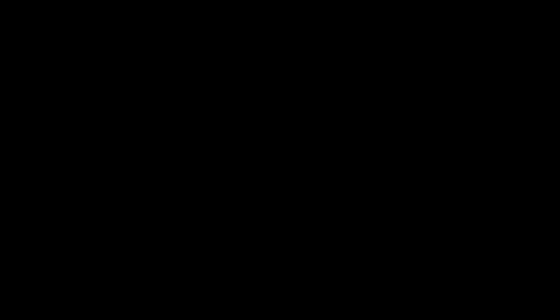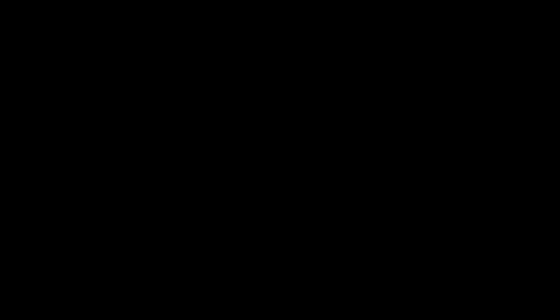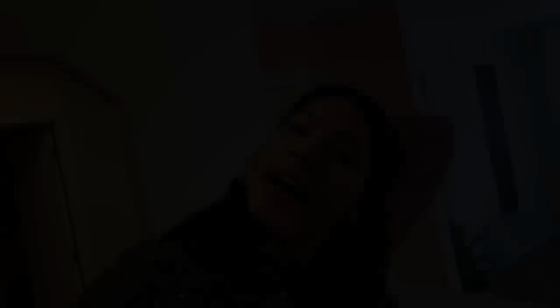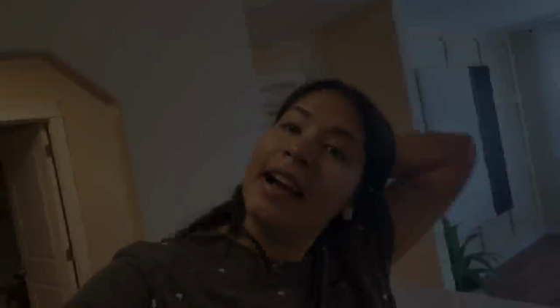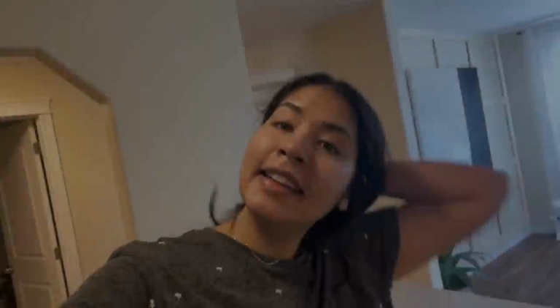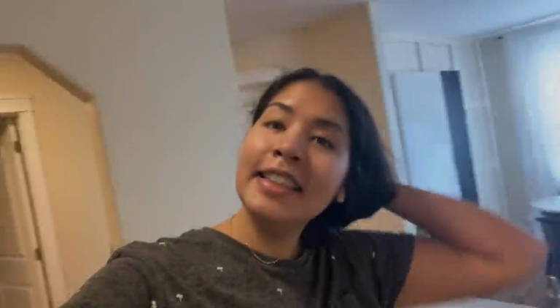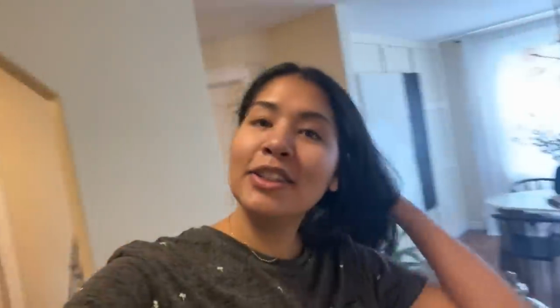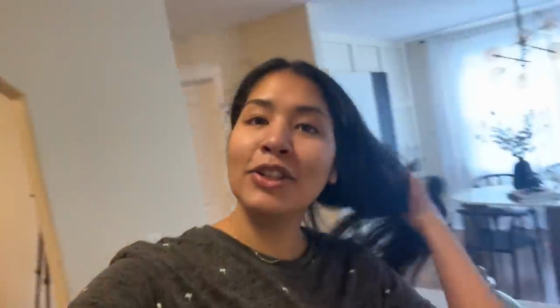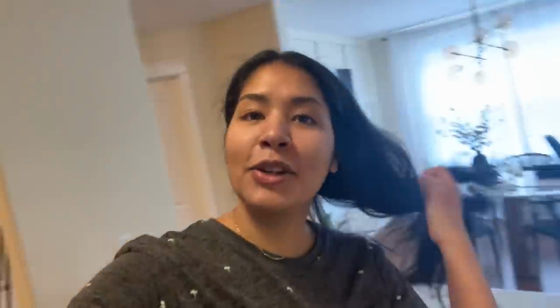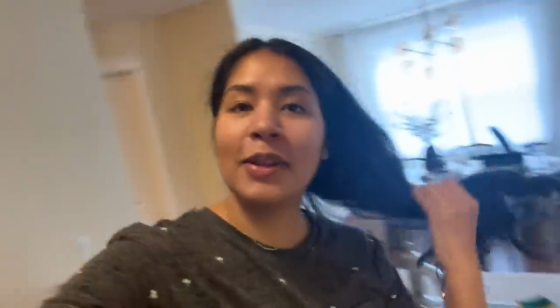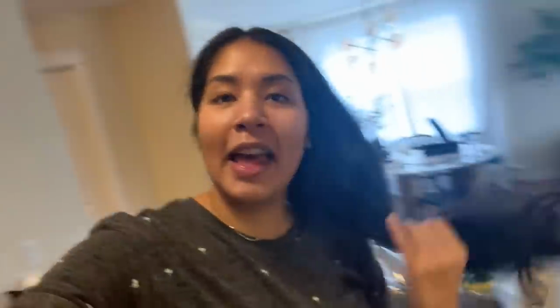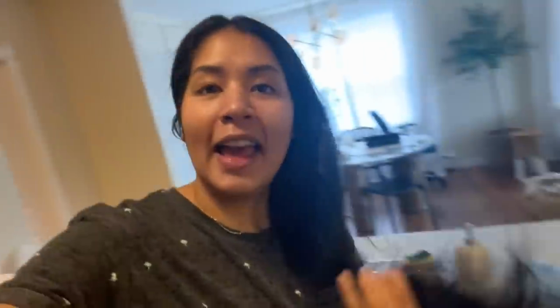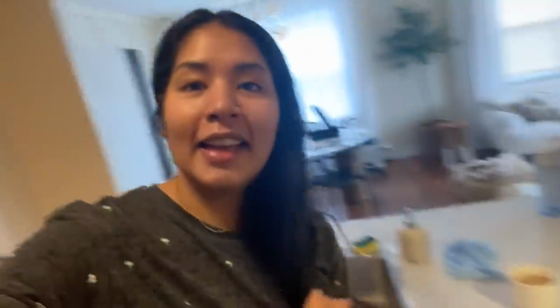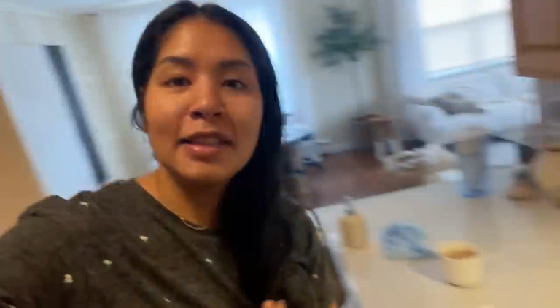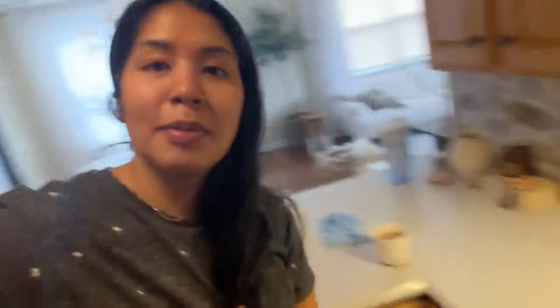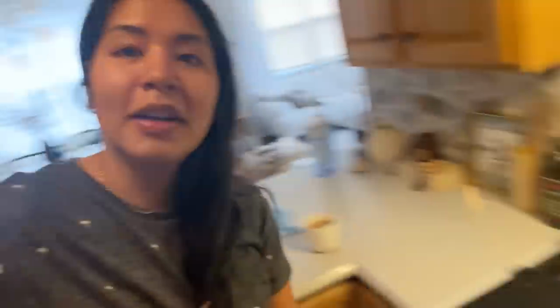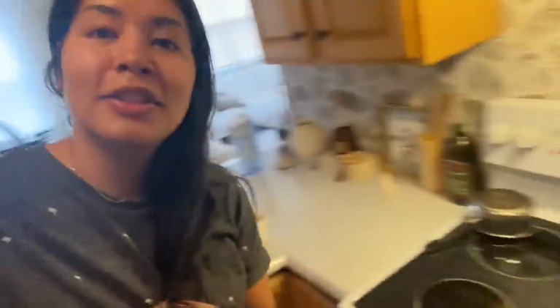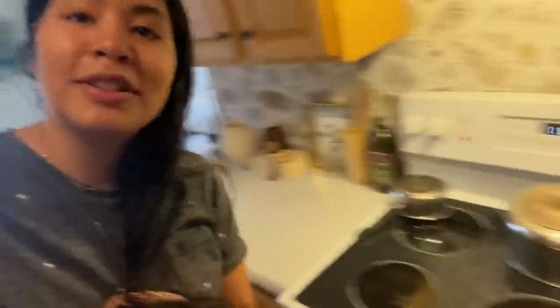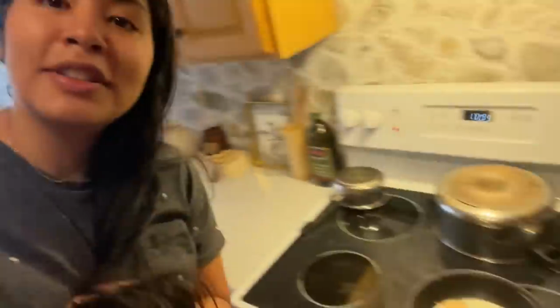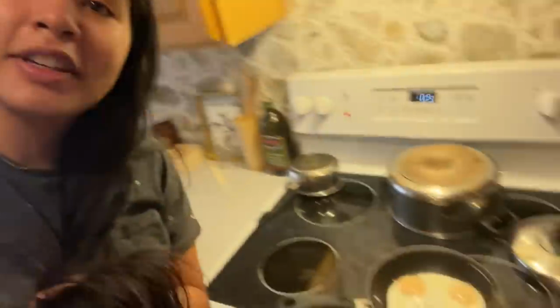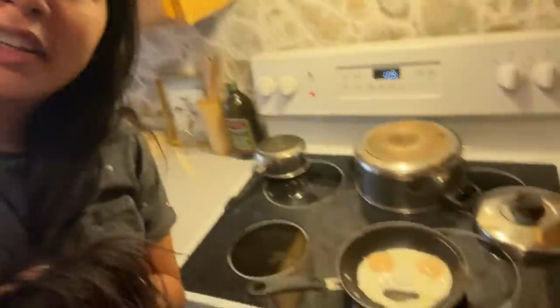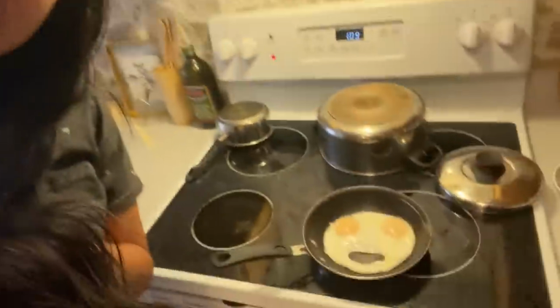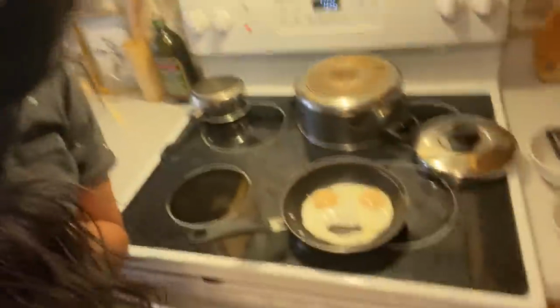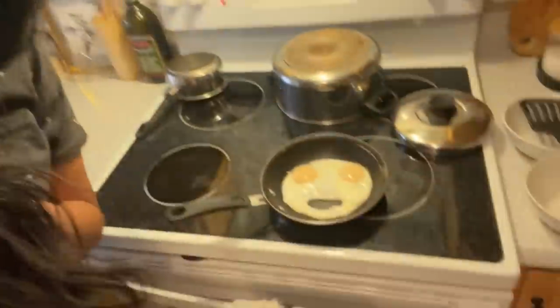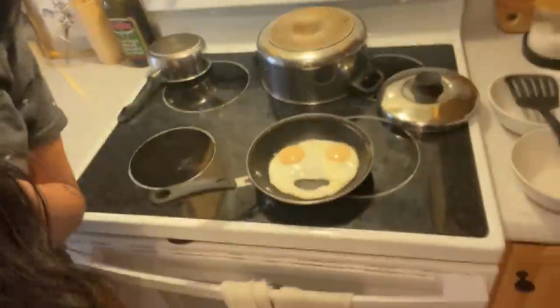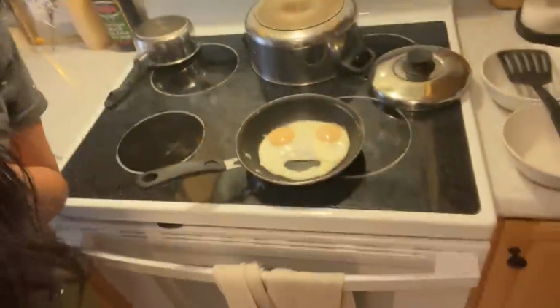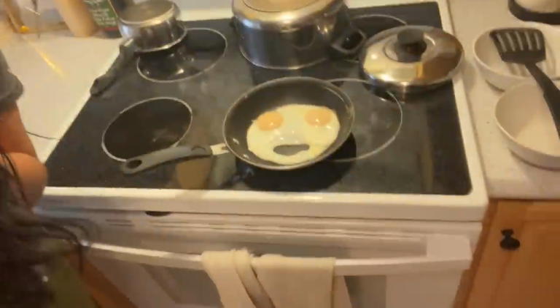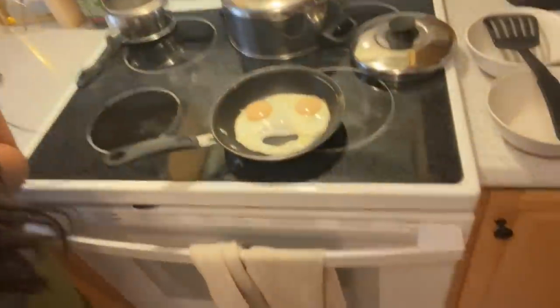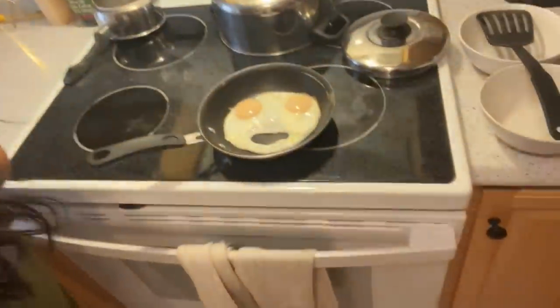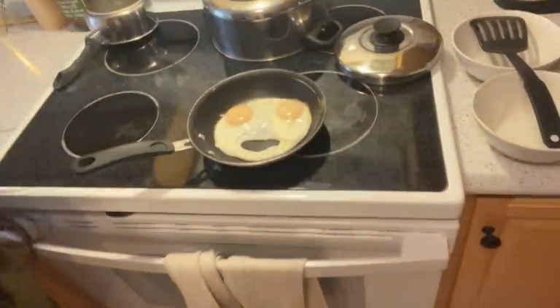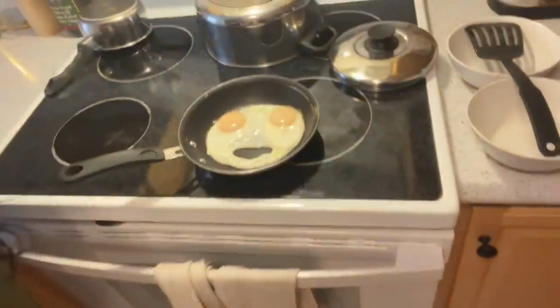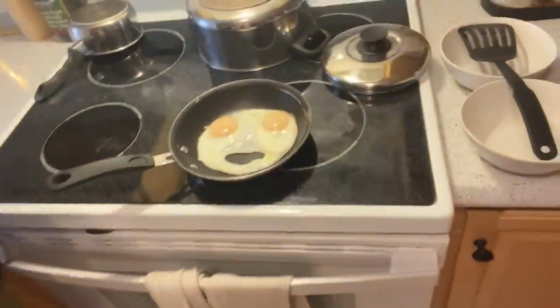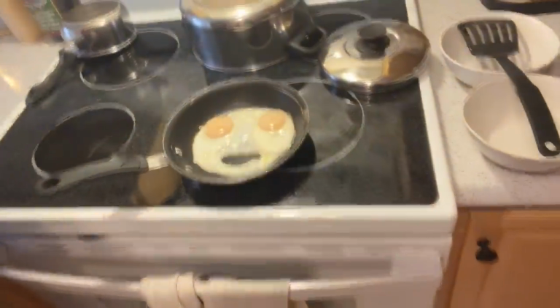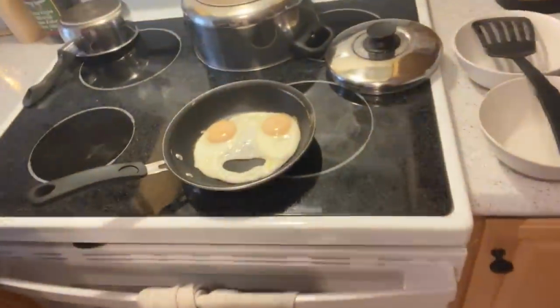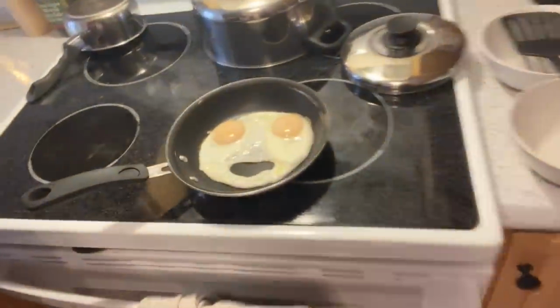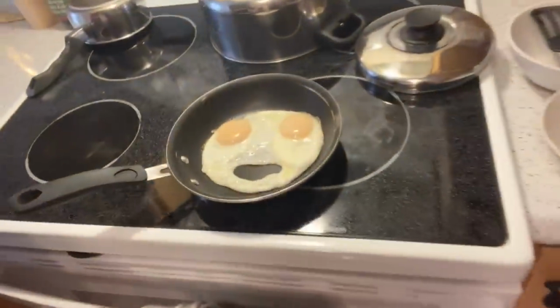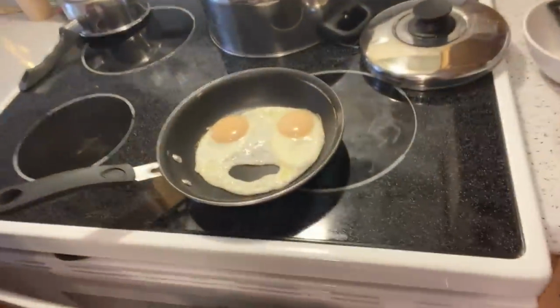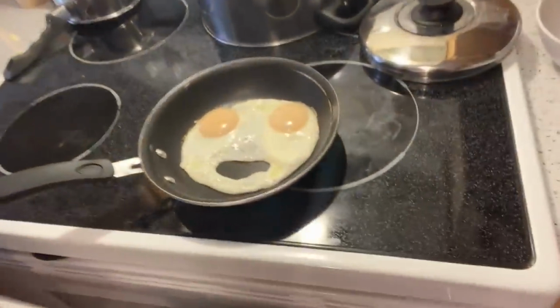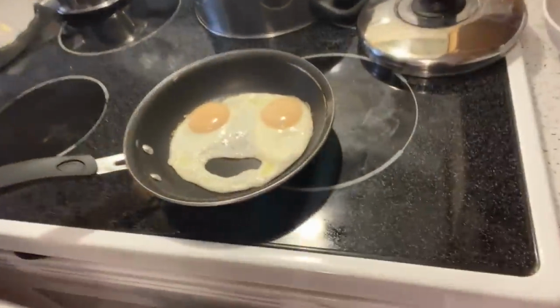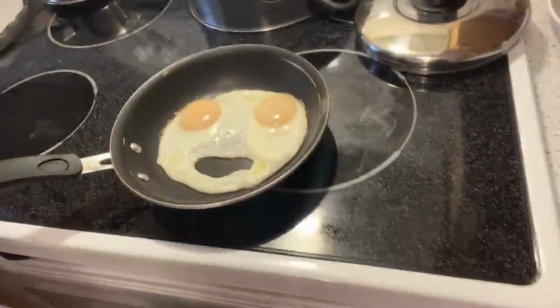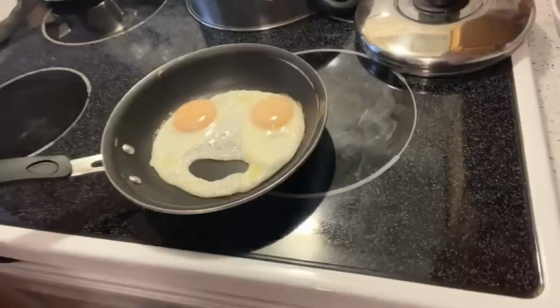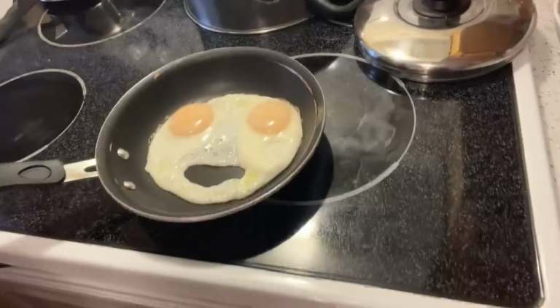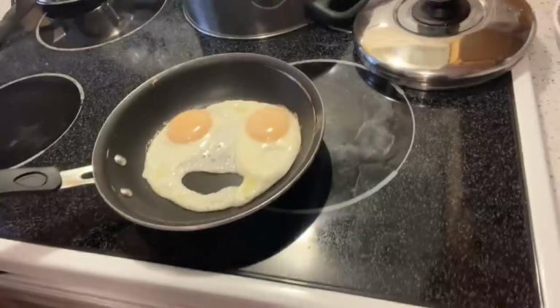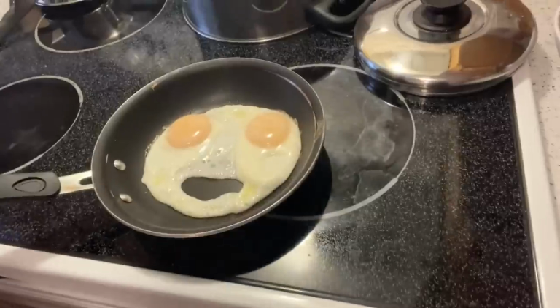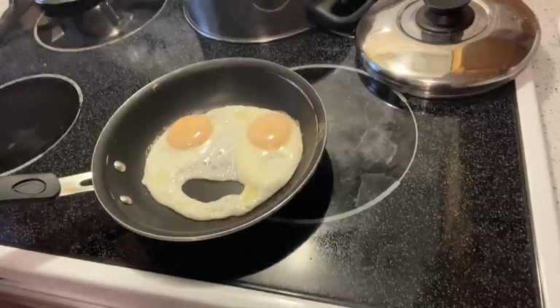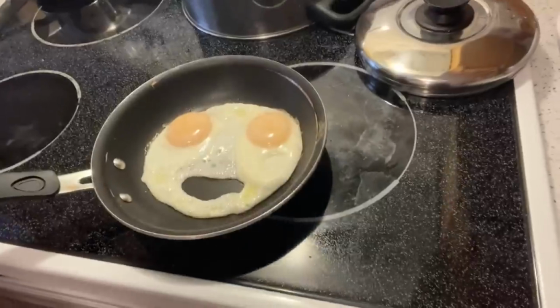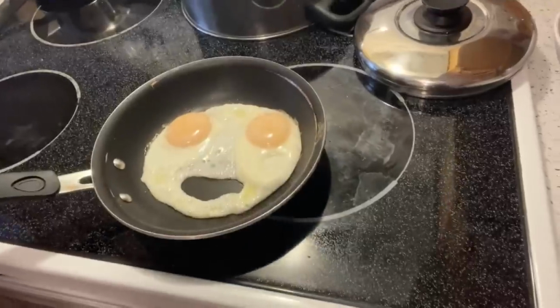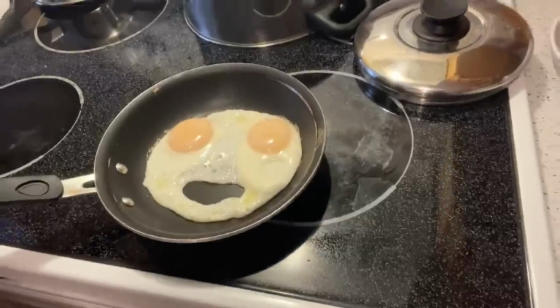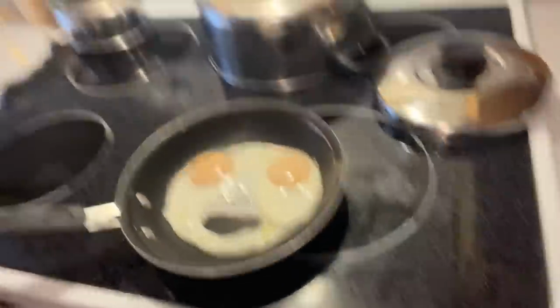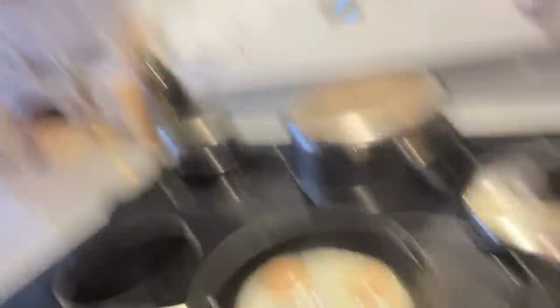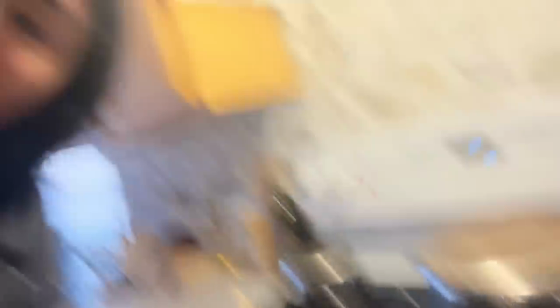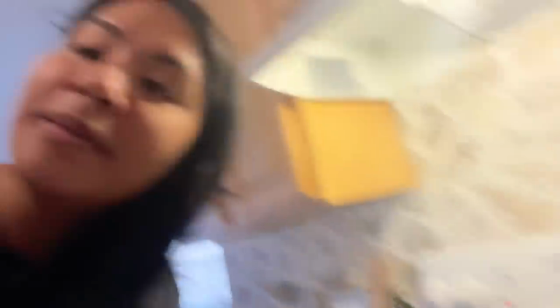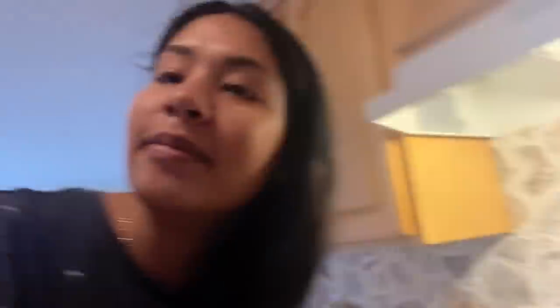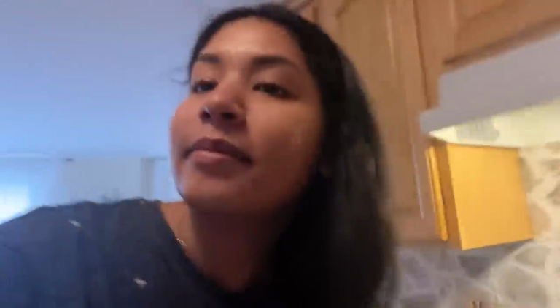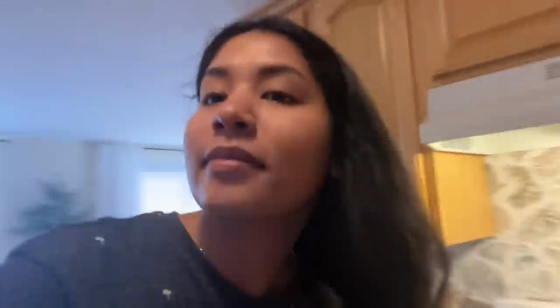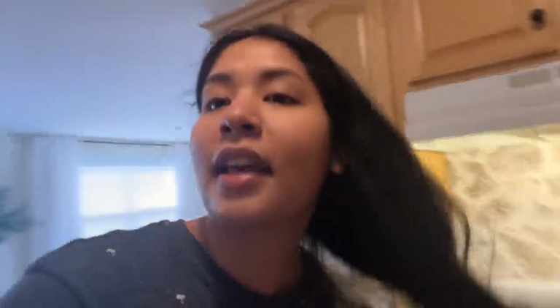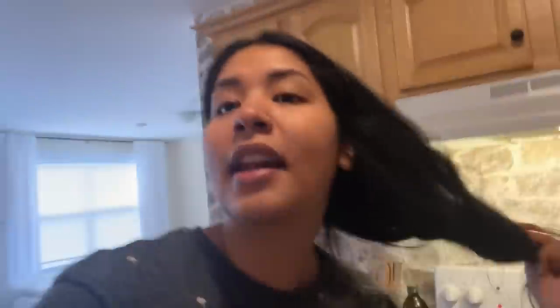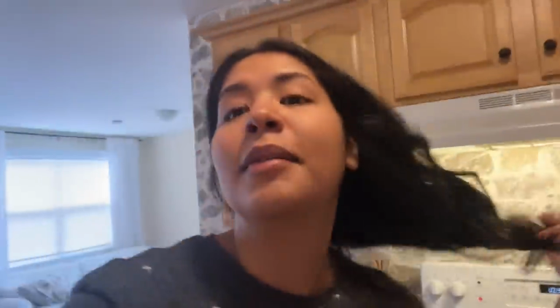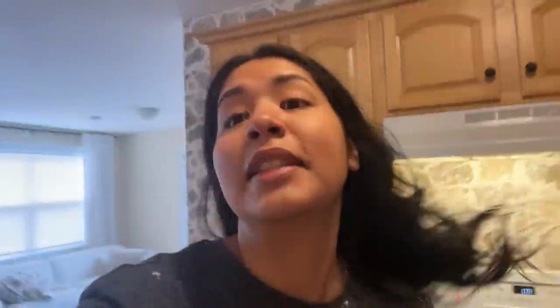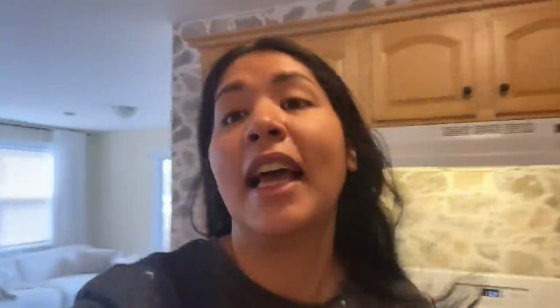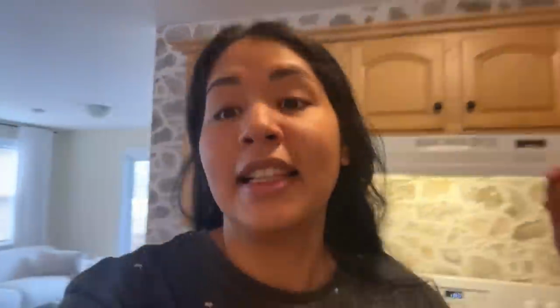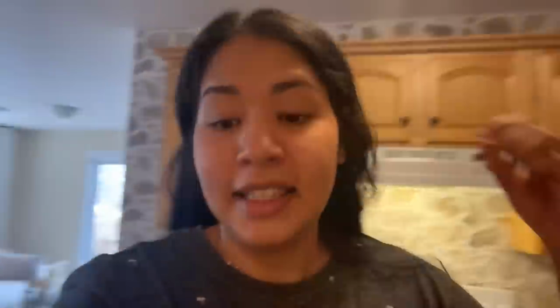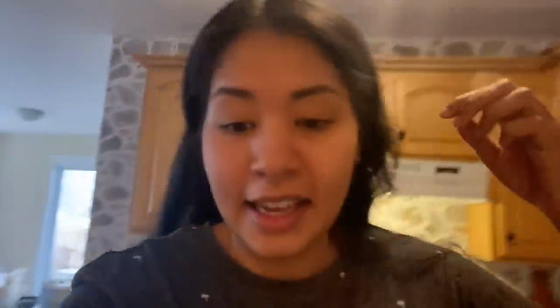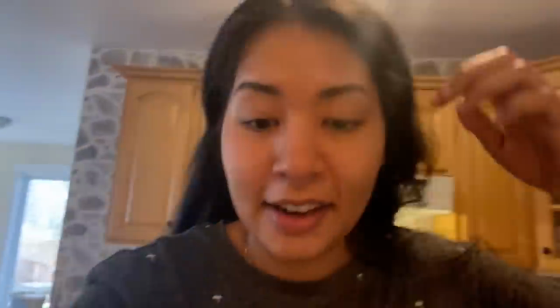I need to show you the eggs Parth just cooked — it's a happy face. And it was accidental.